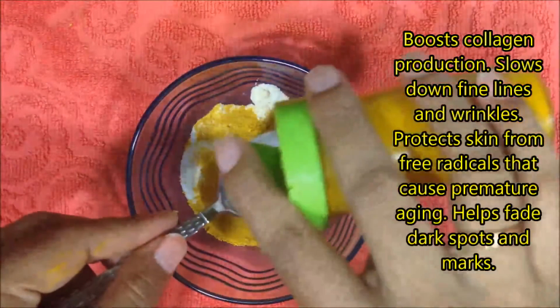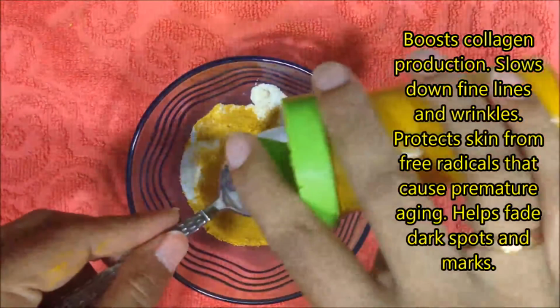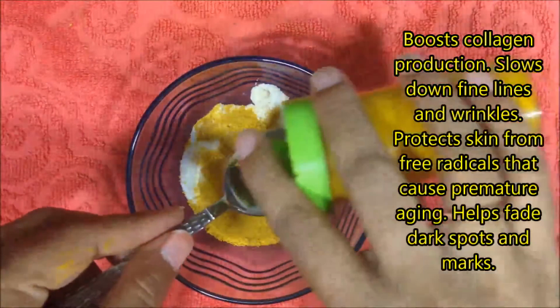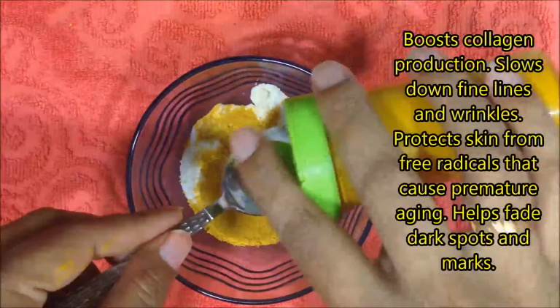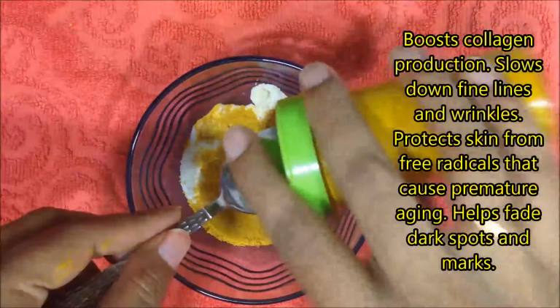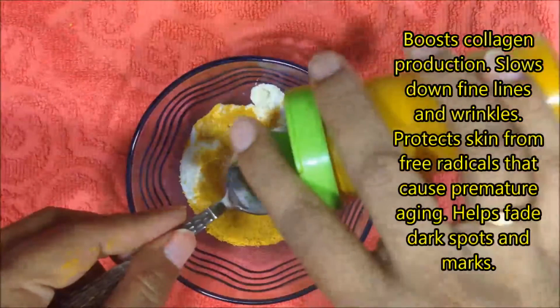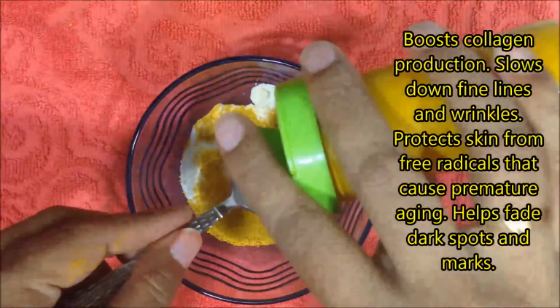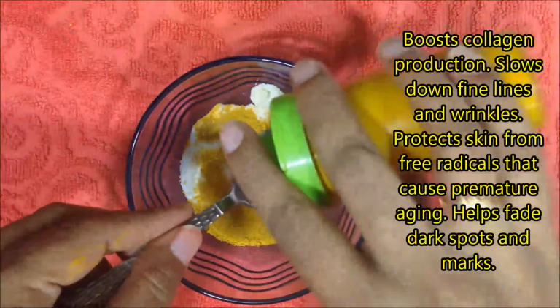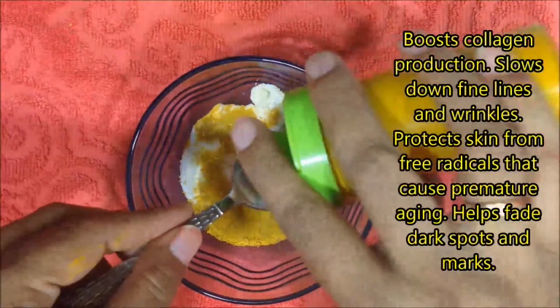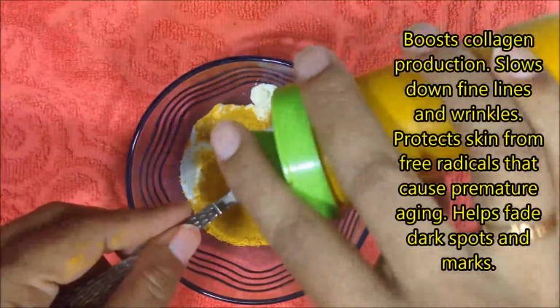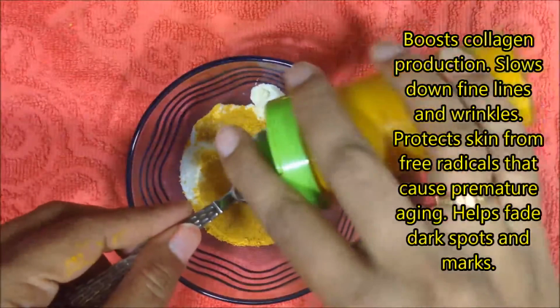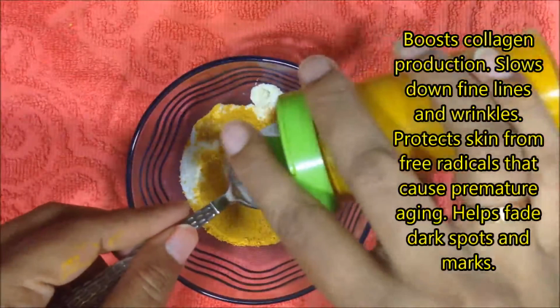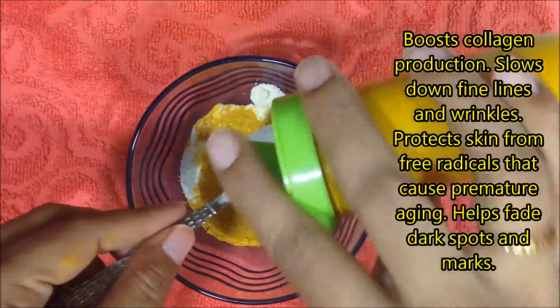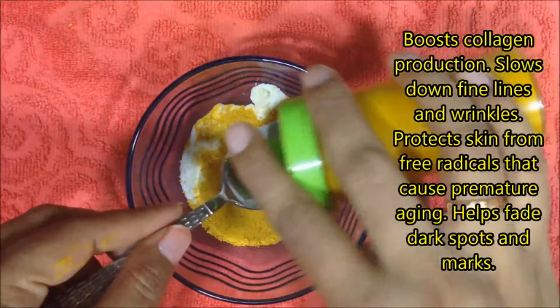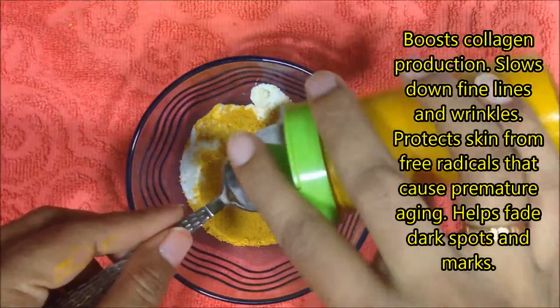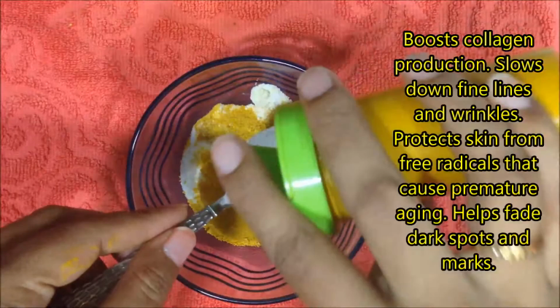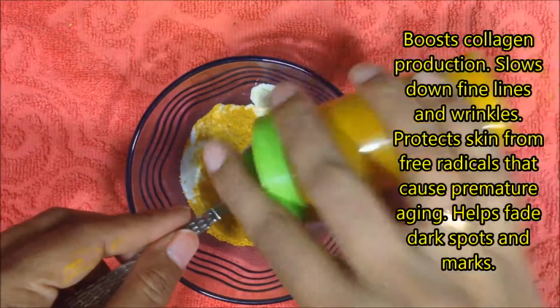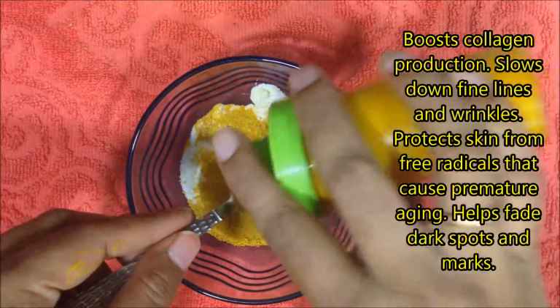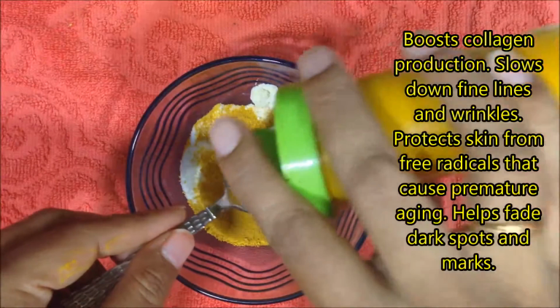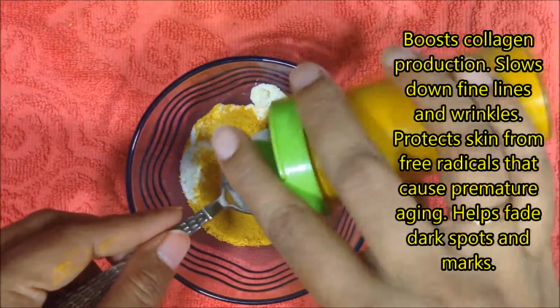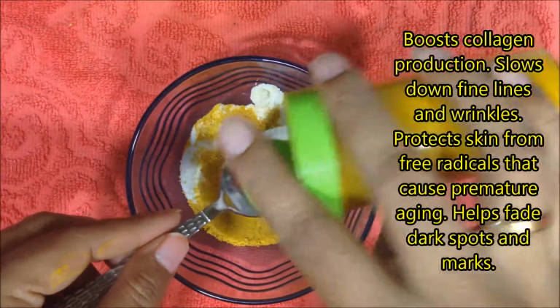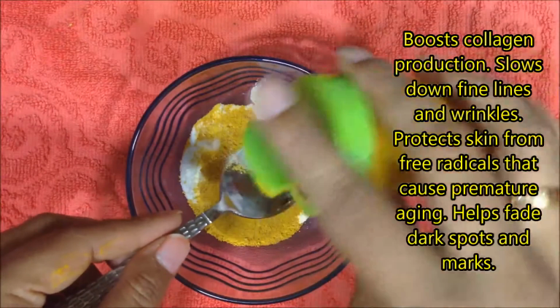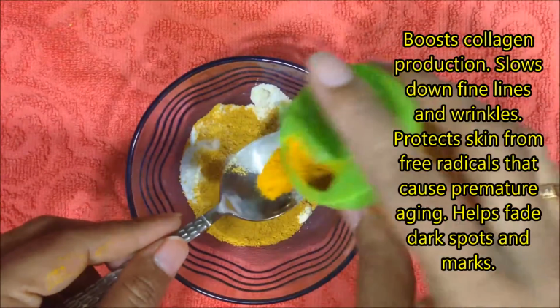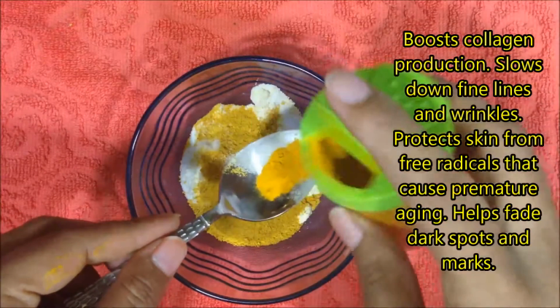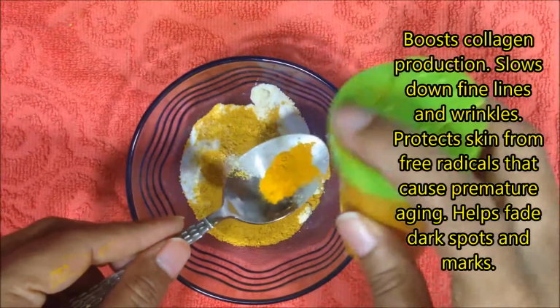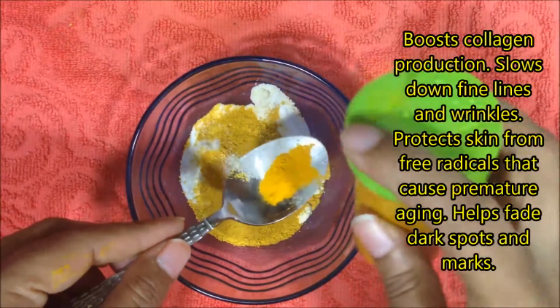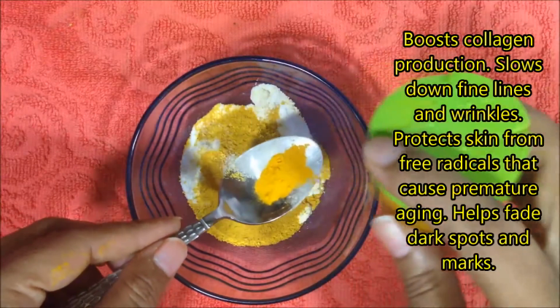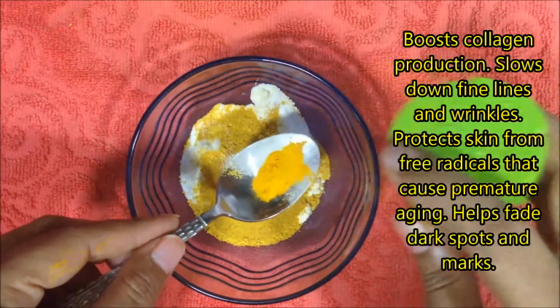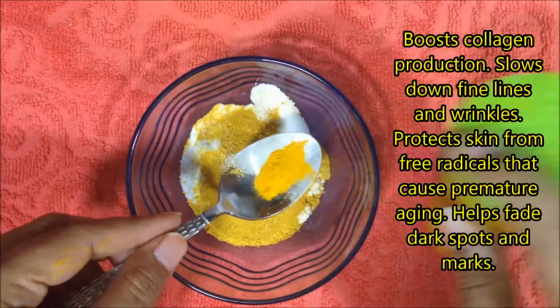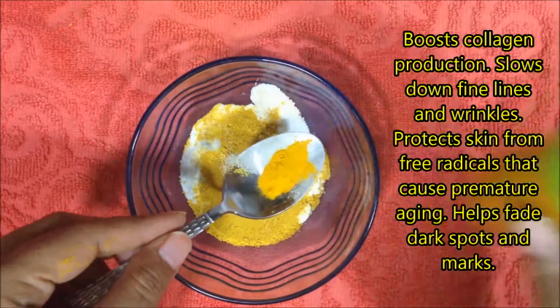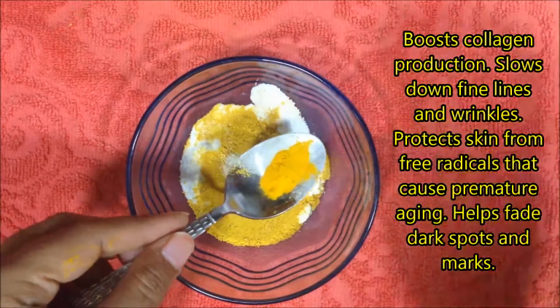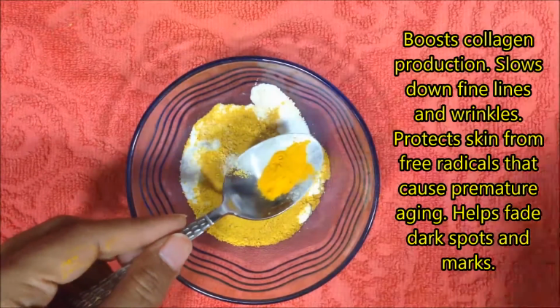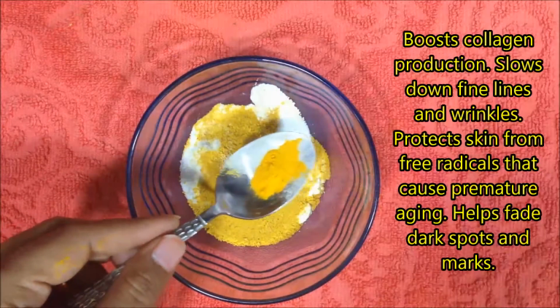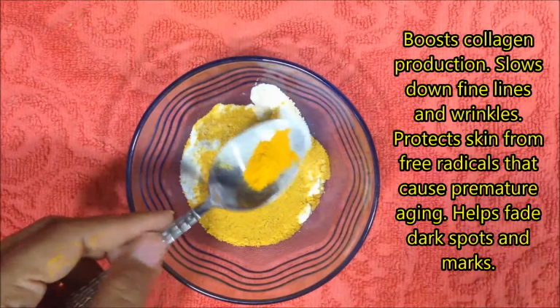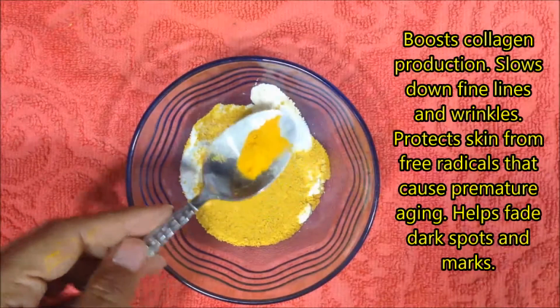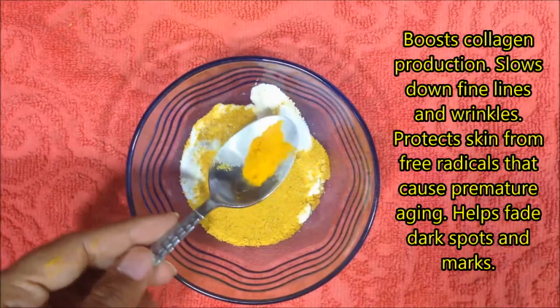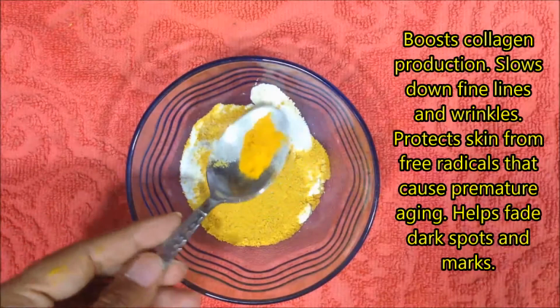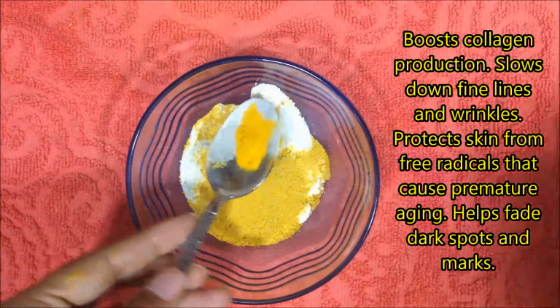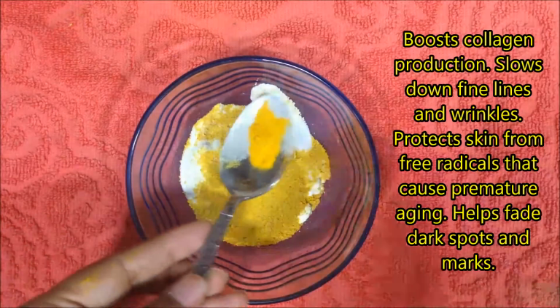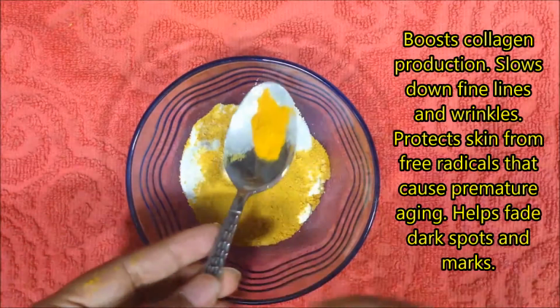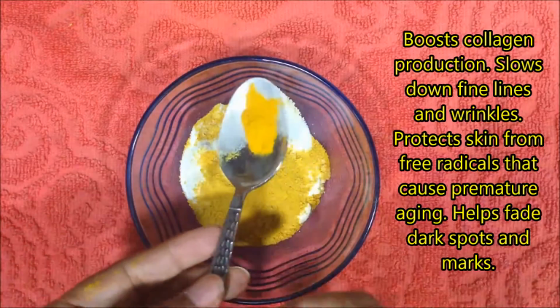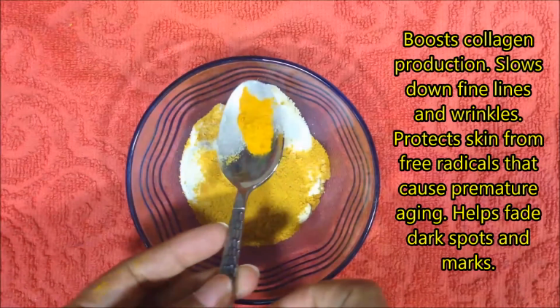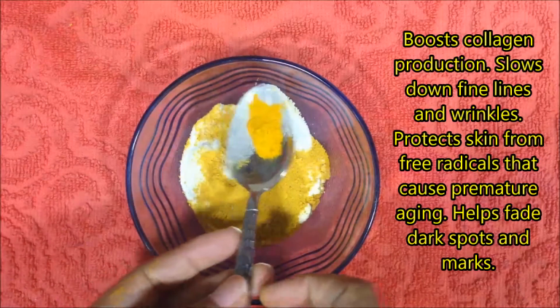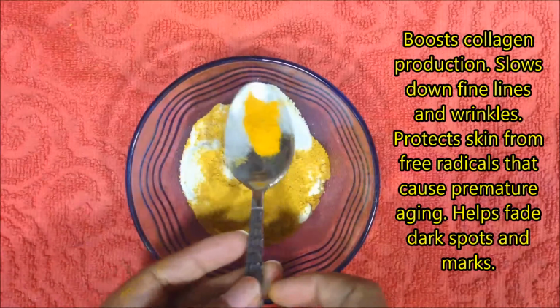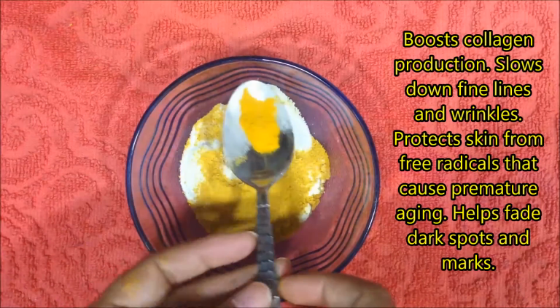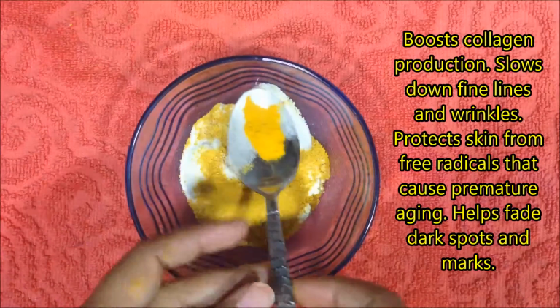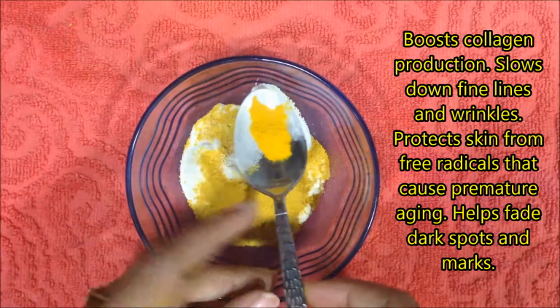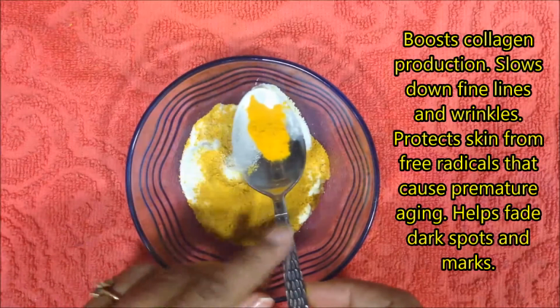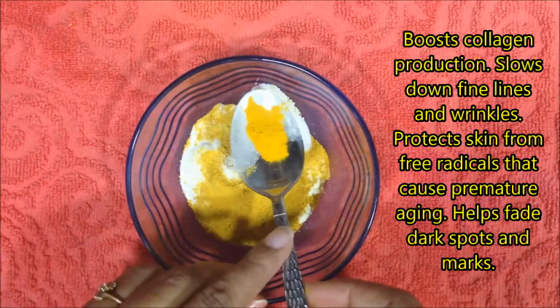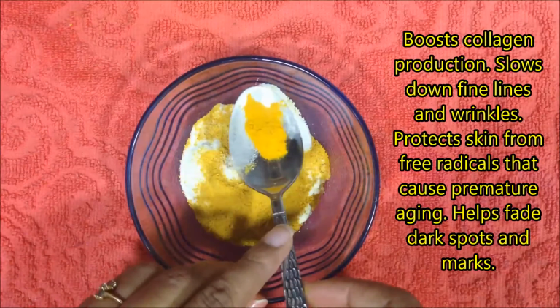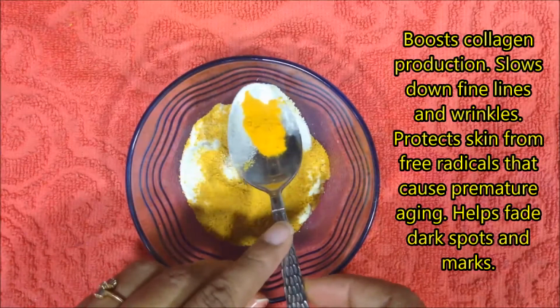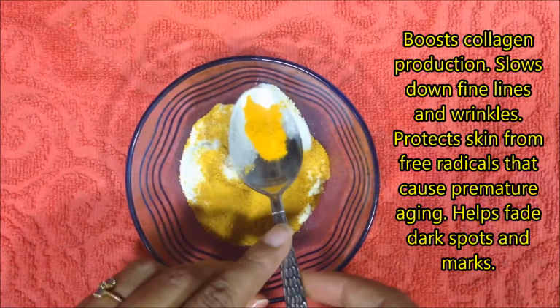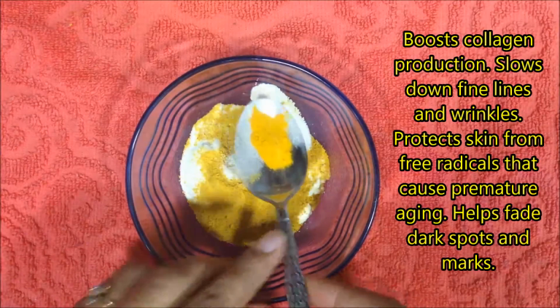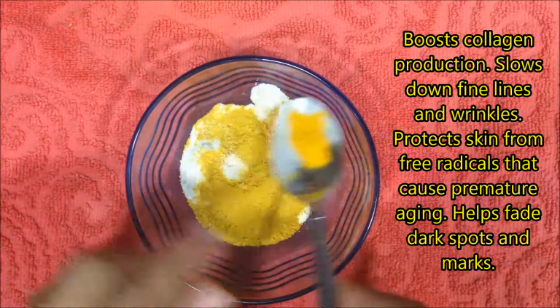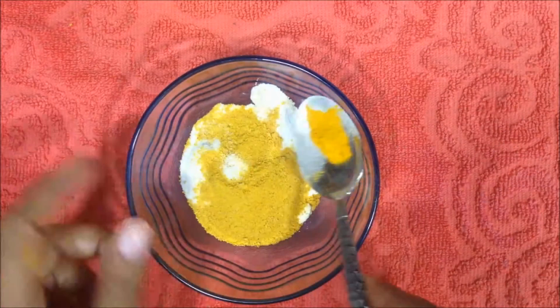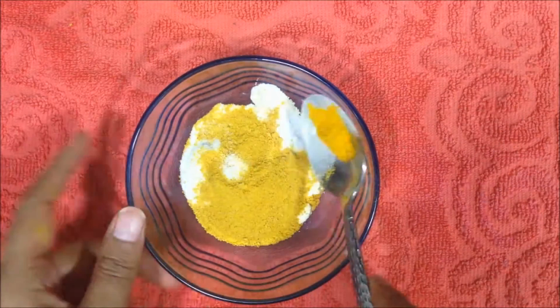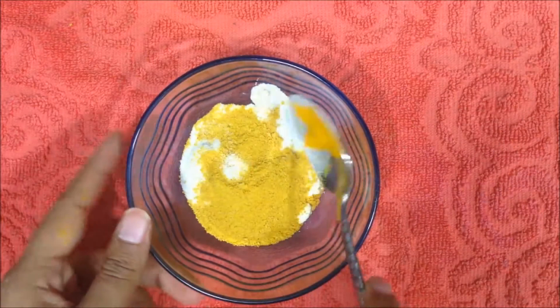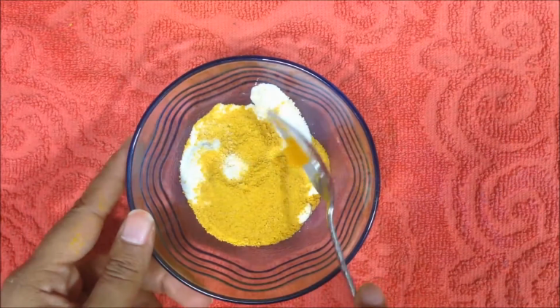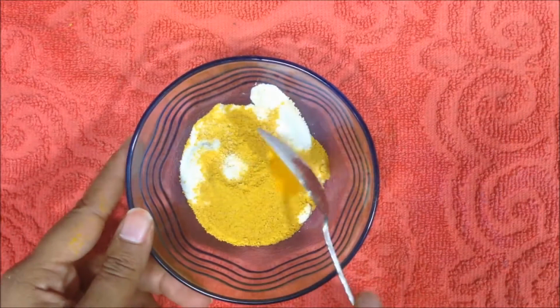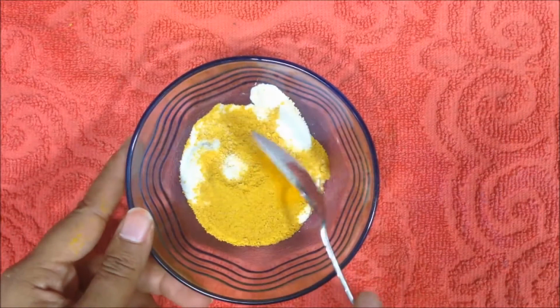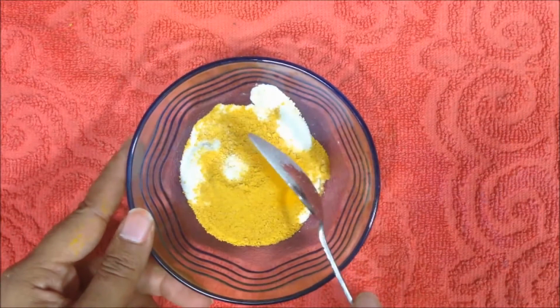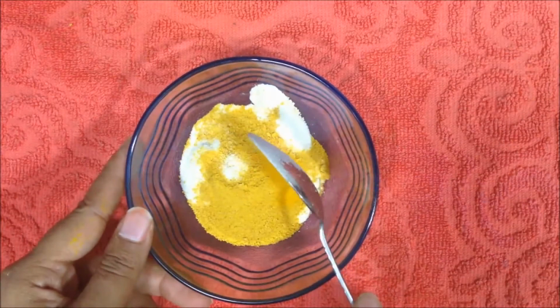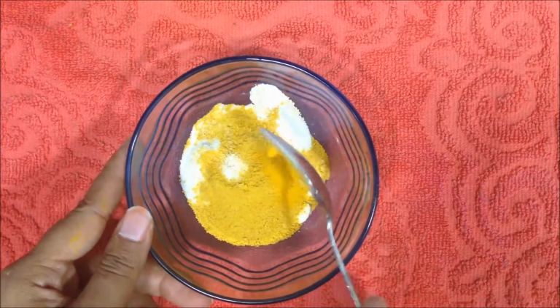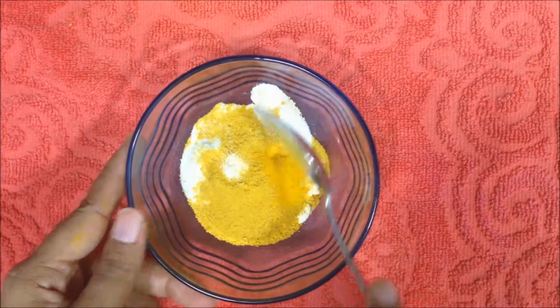Take half a teaspoon of haldi powder, or turmeric. It is antiseptic in nature and helps boost collagen and slow down fine lines and wrinkles. It also protects your skin and helps fade dark spots and marks.